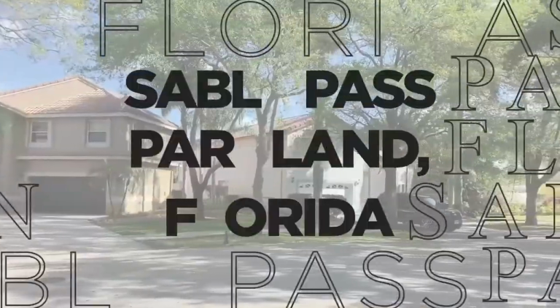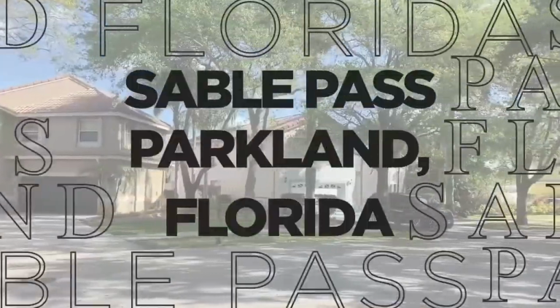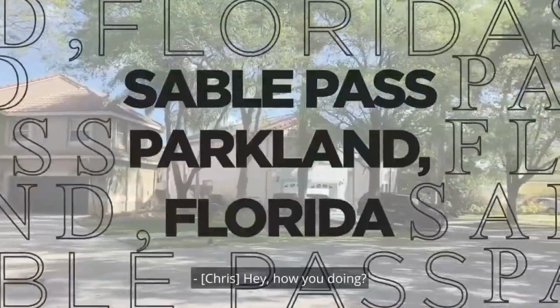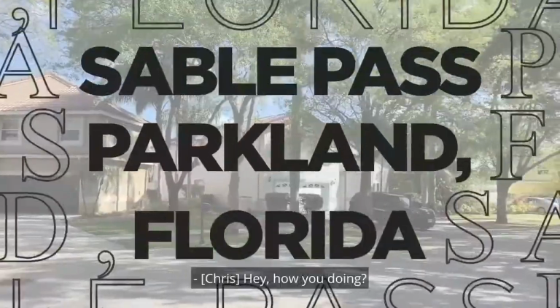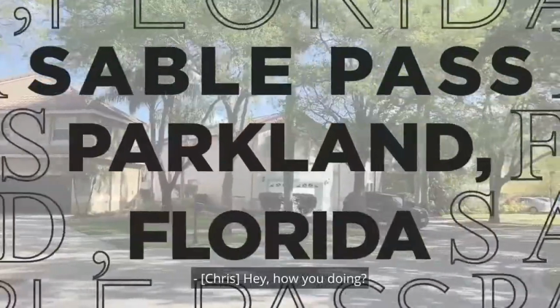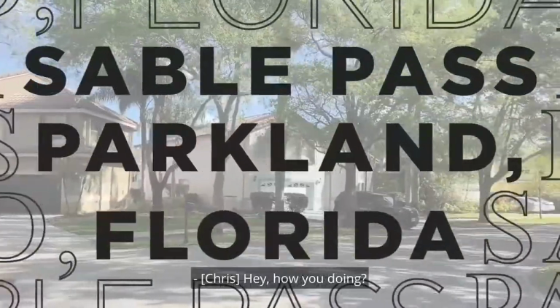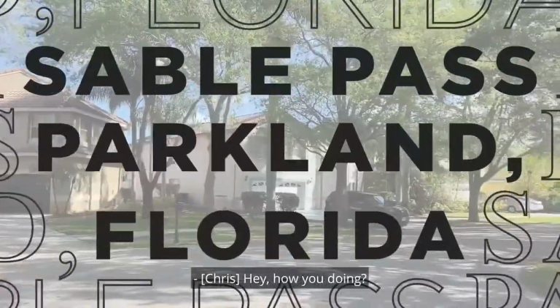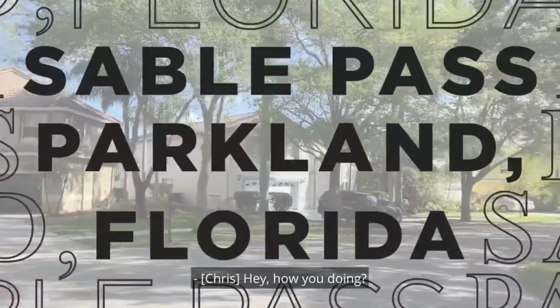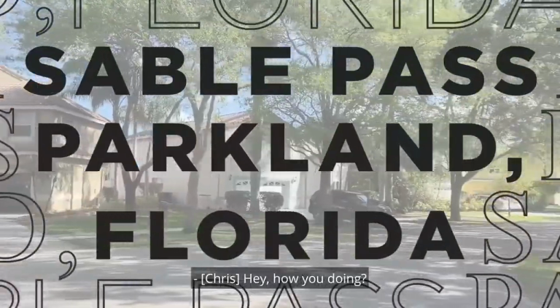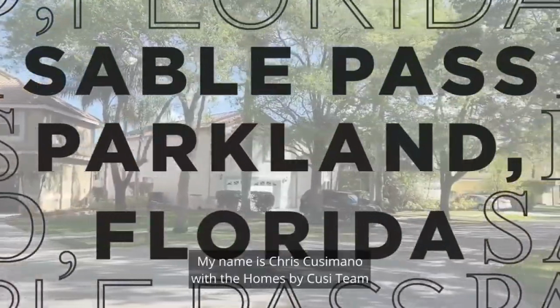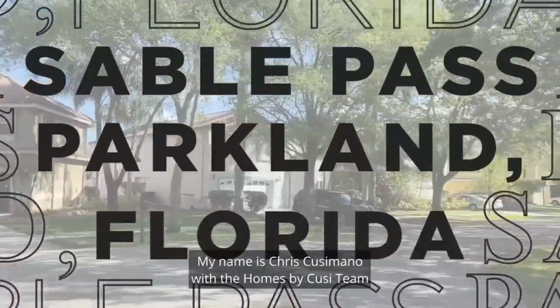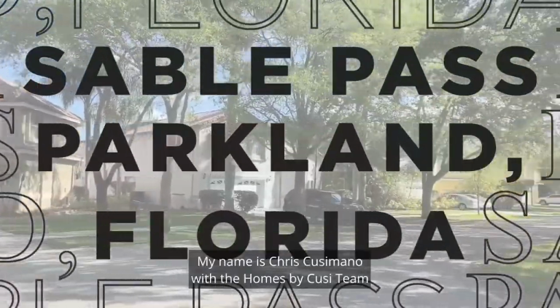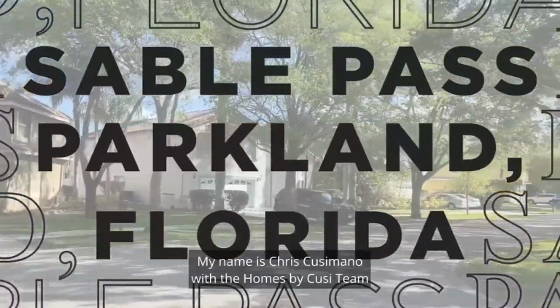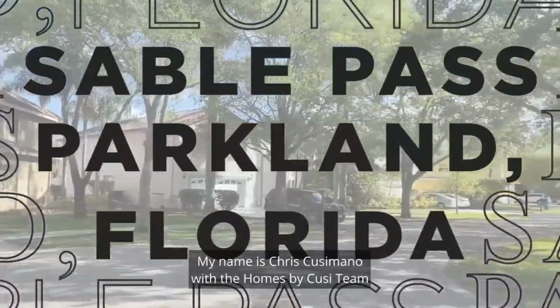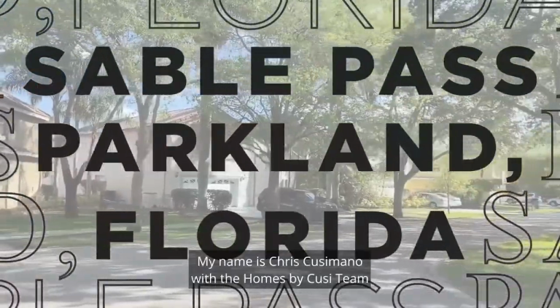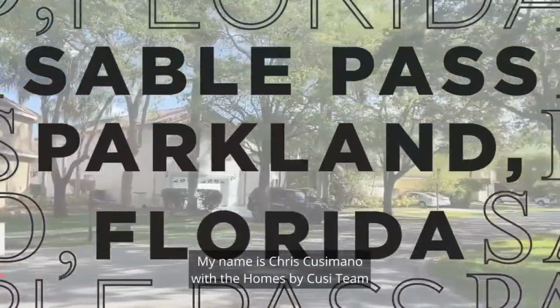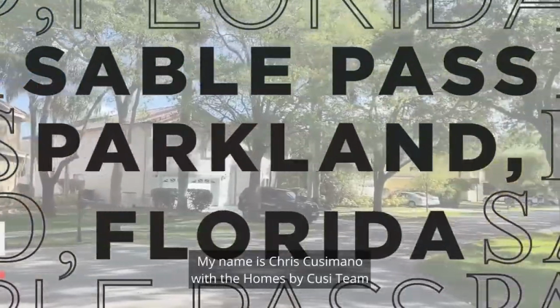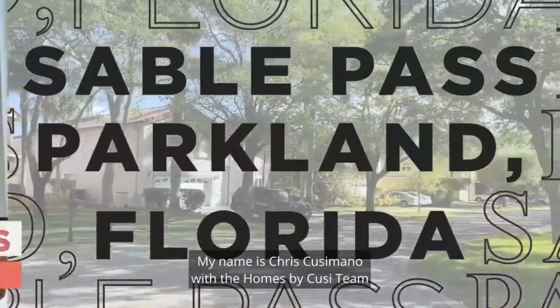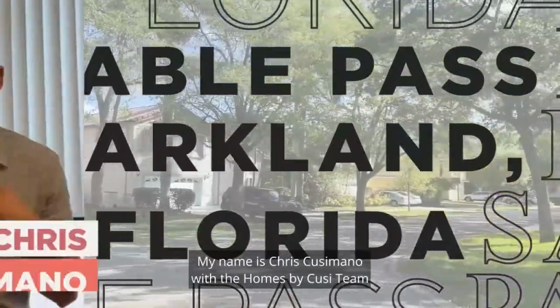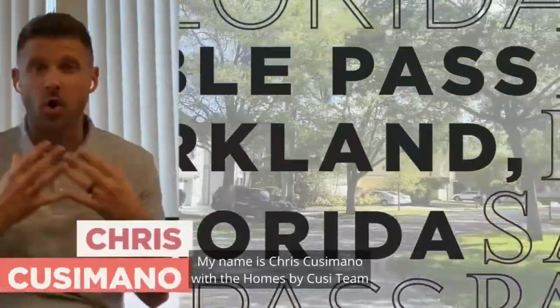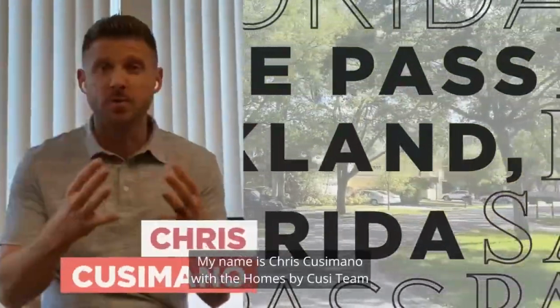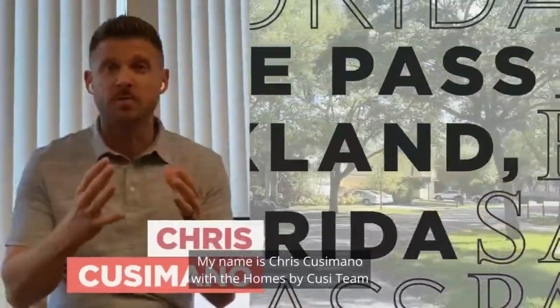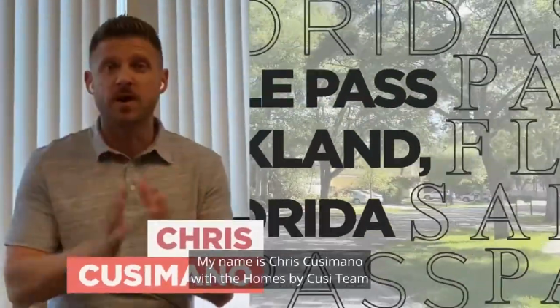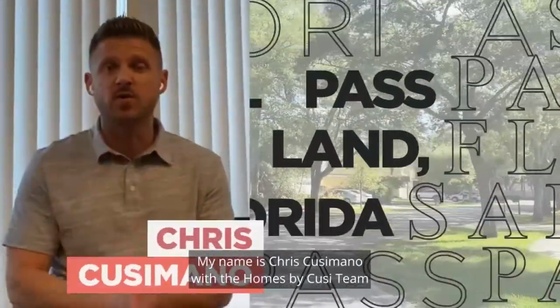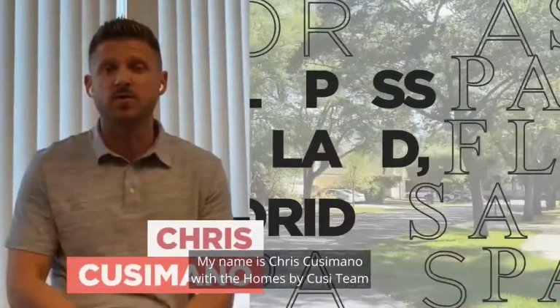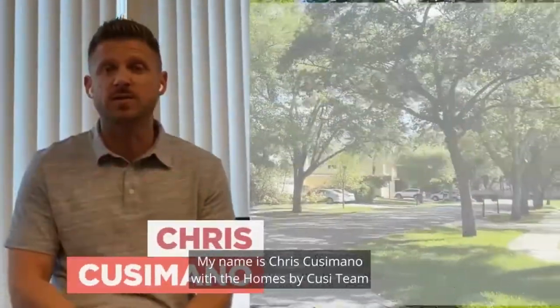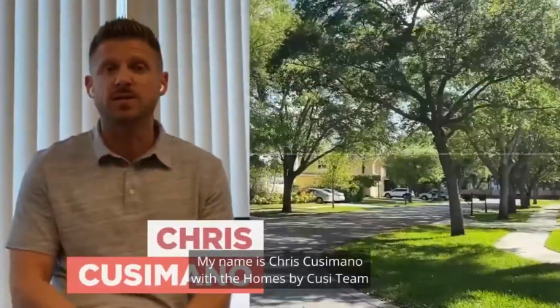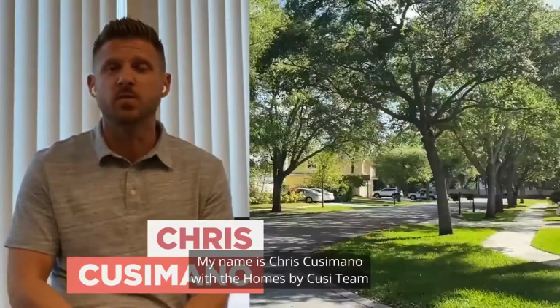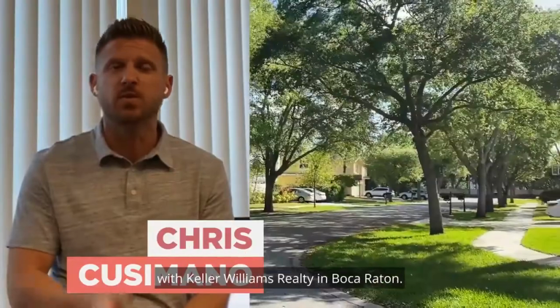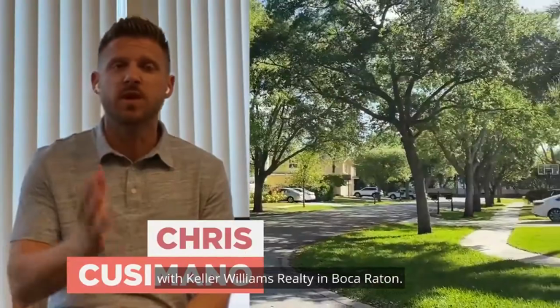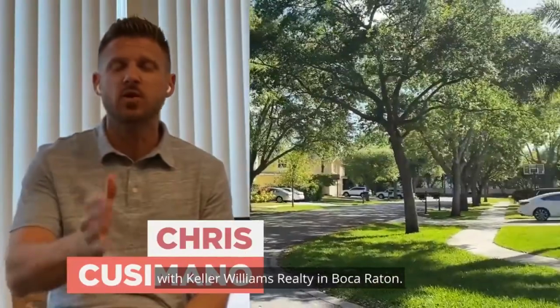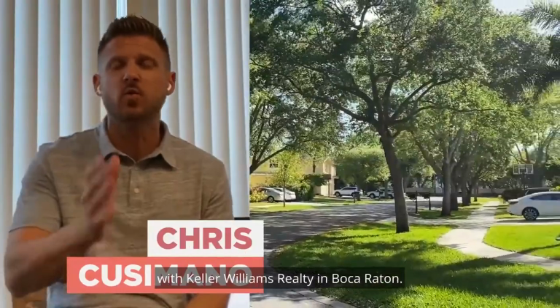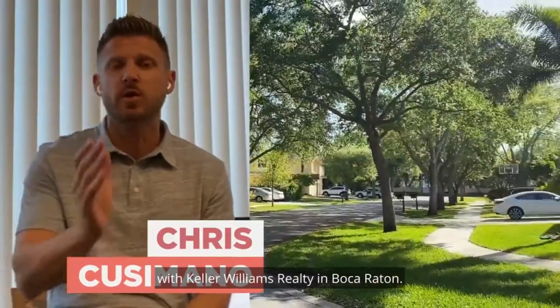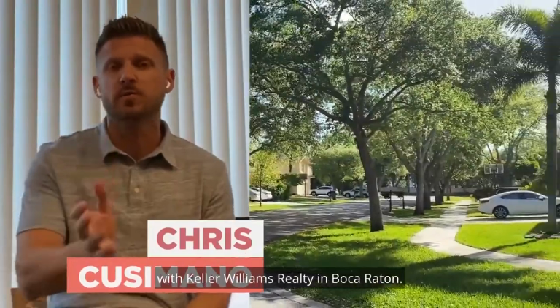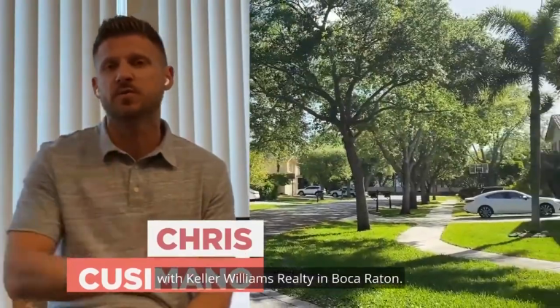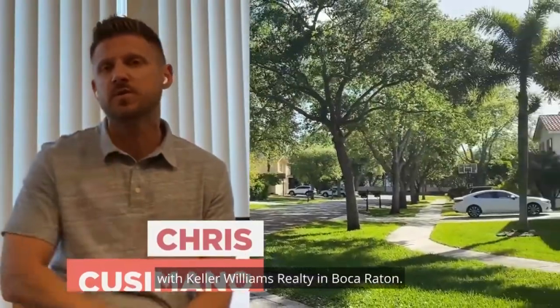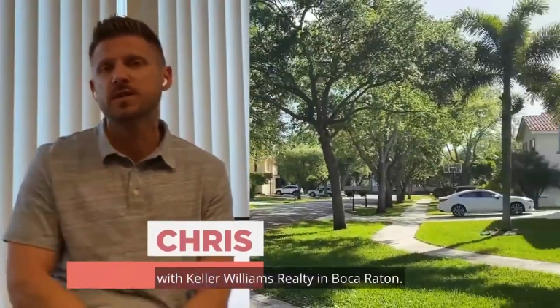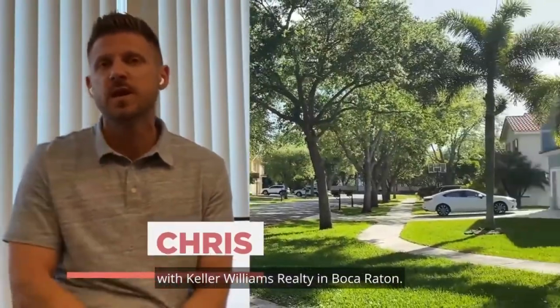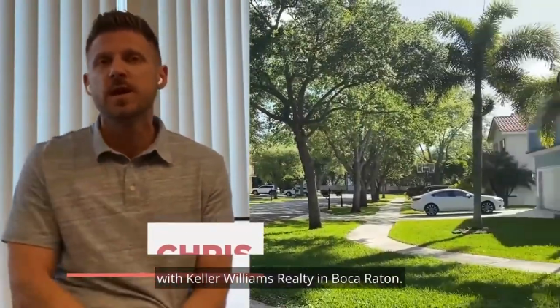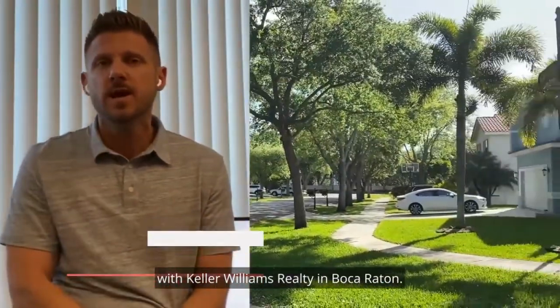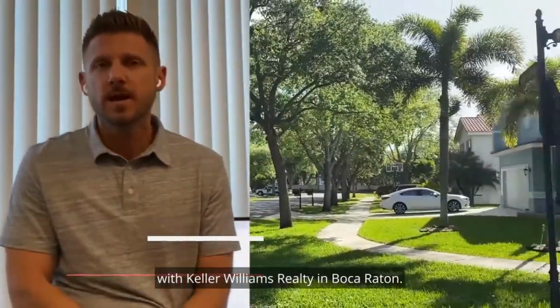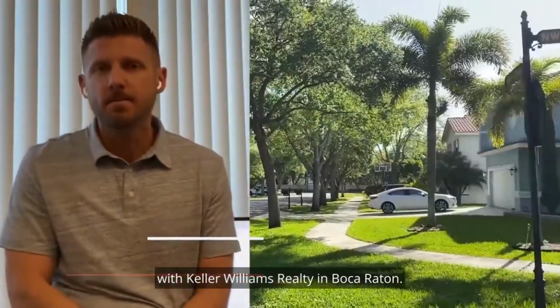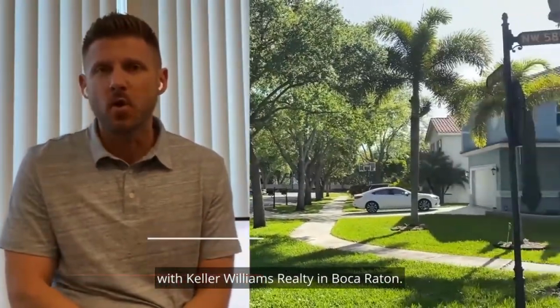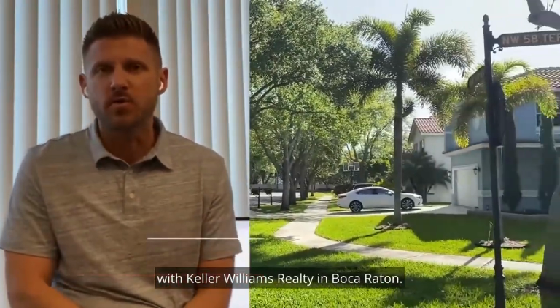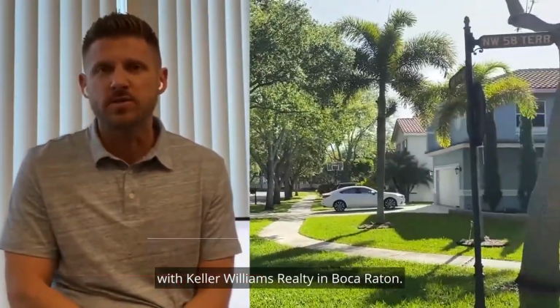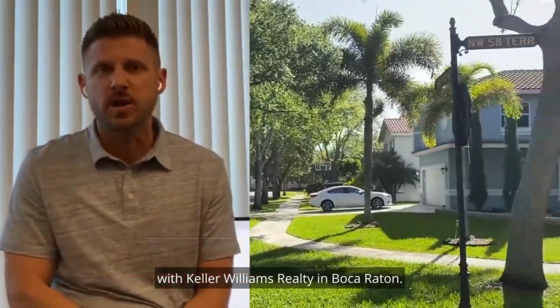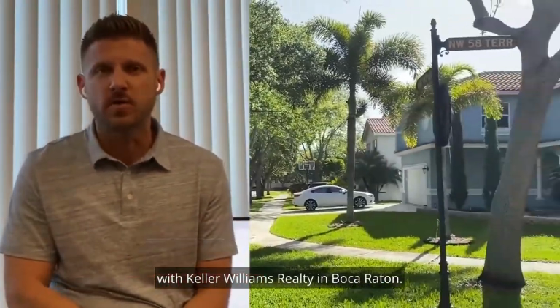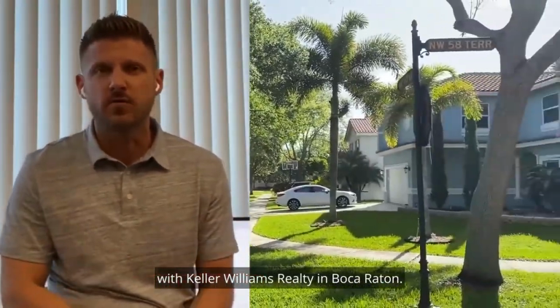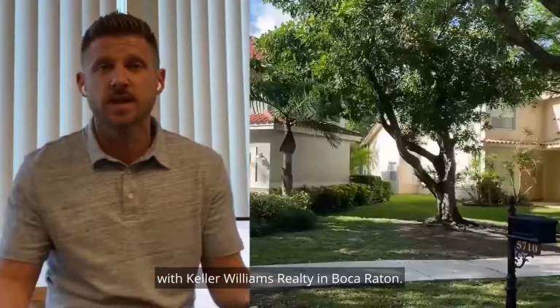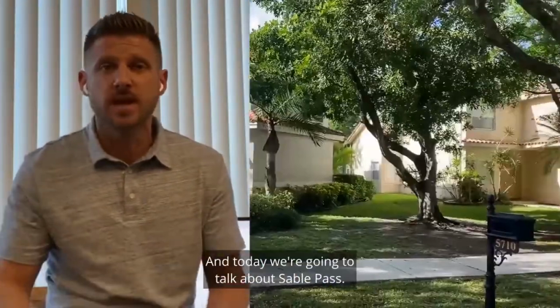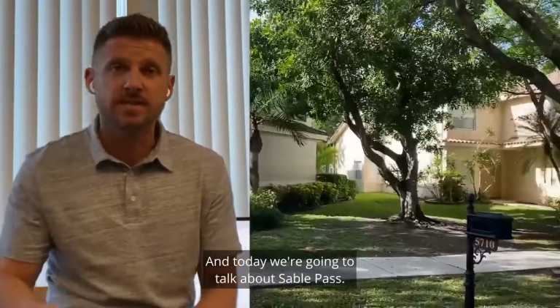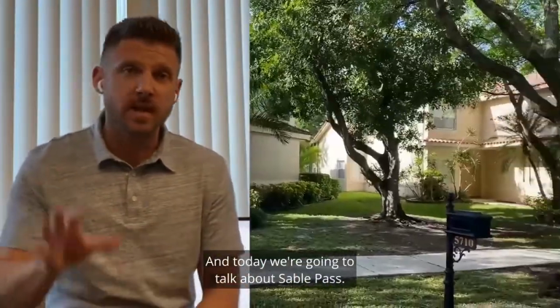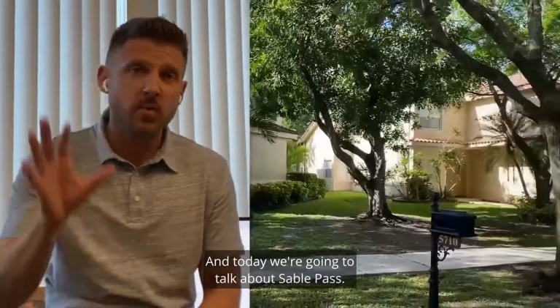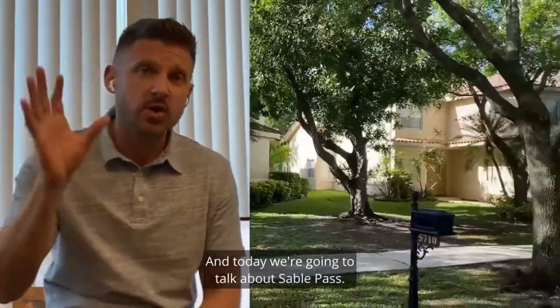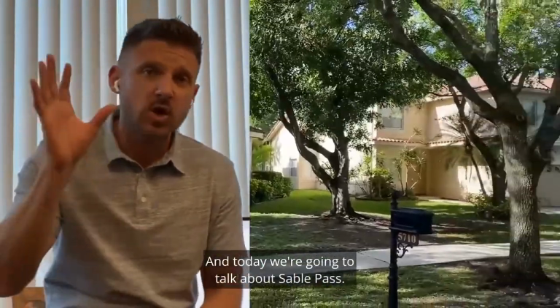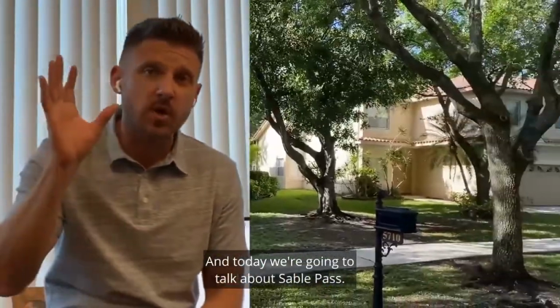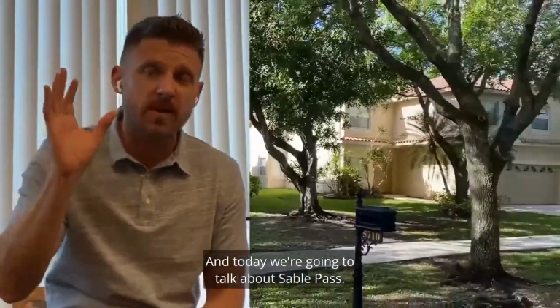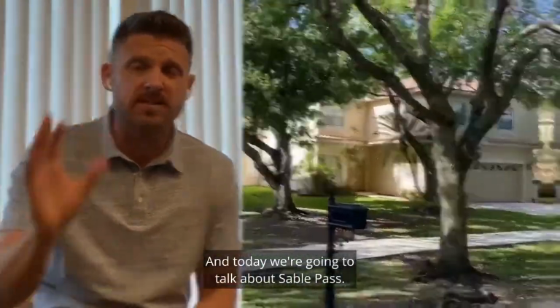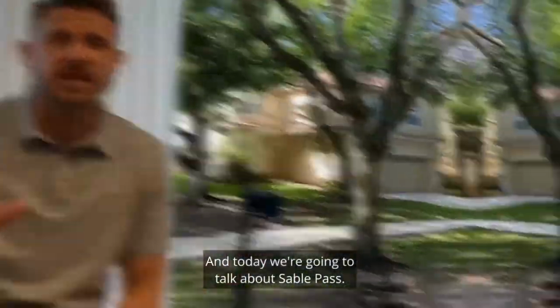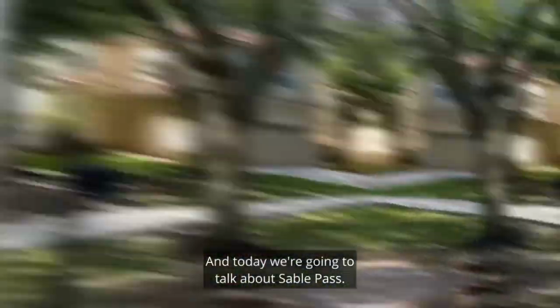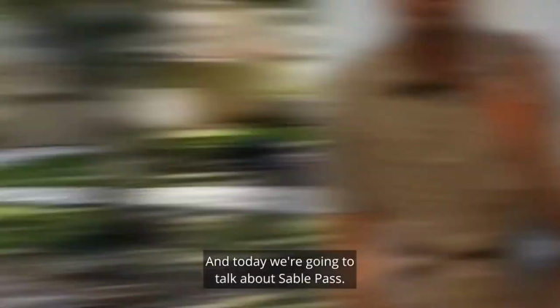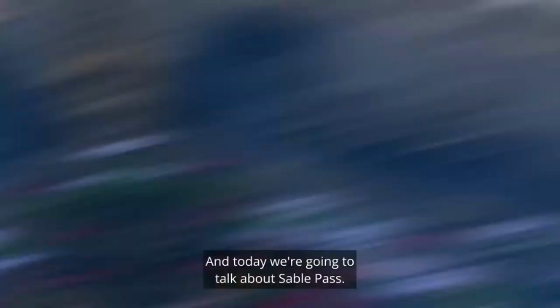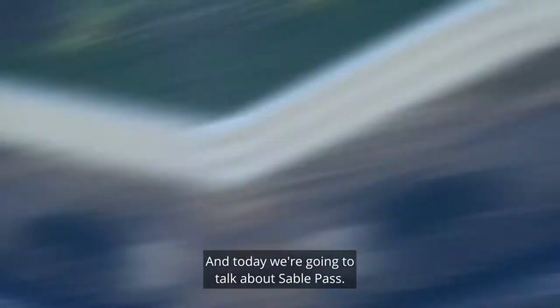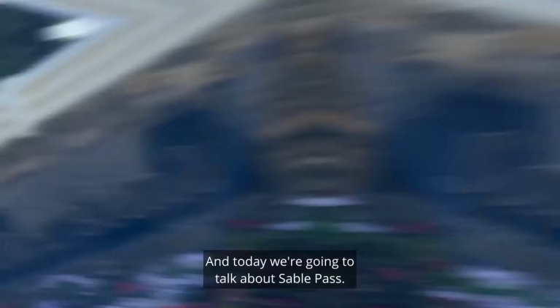Hey, how you doing? My name is Chris Cusimano with the Homes by Cousy team with Kendall Williams Realty in Boca Raton, and today we're going to talk about Sable Pass.